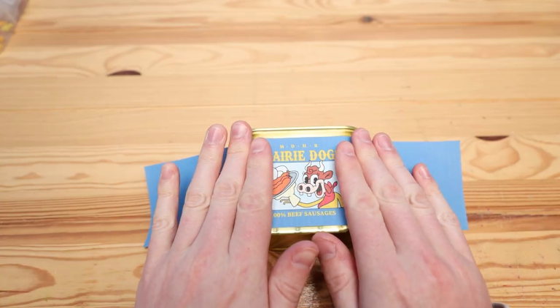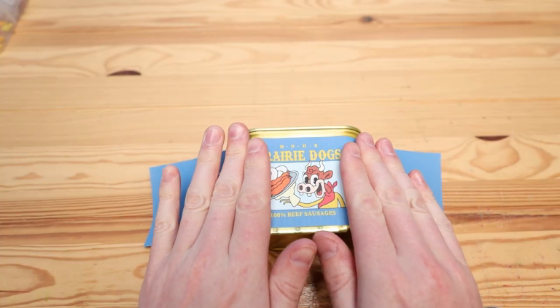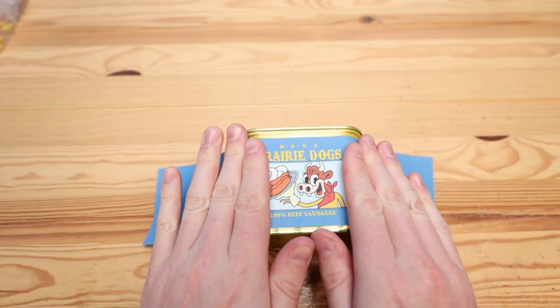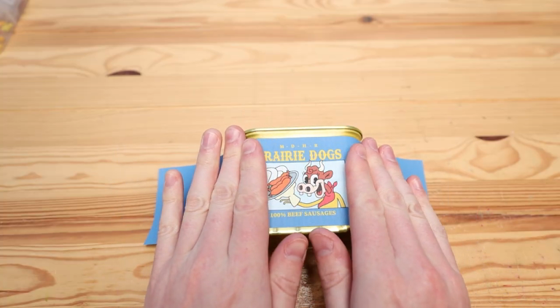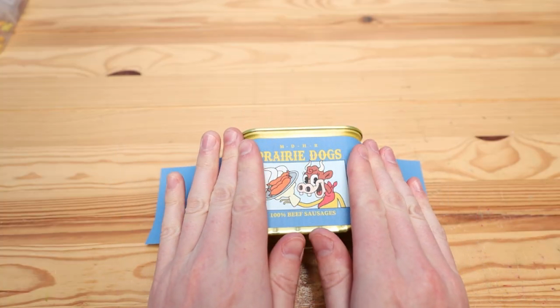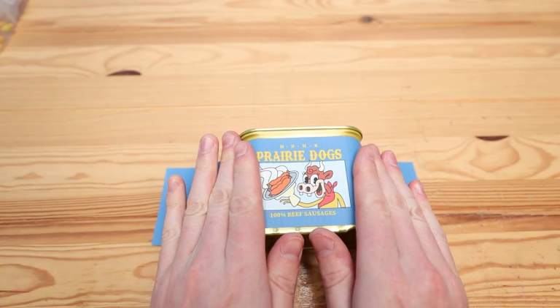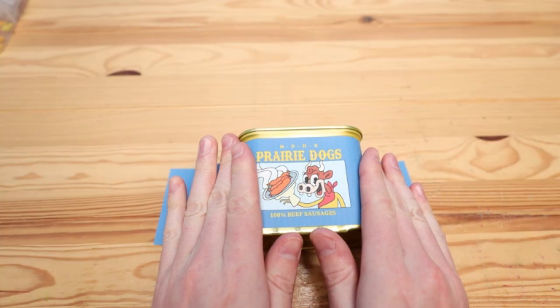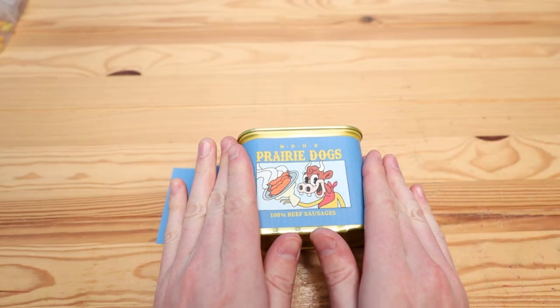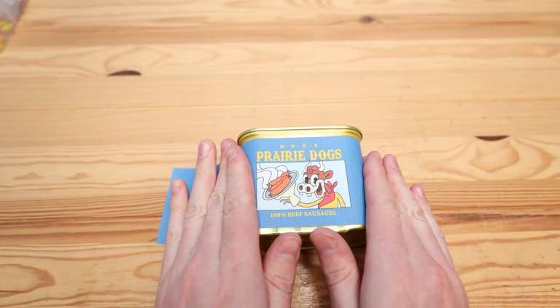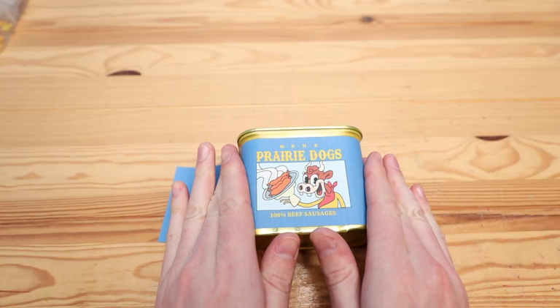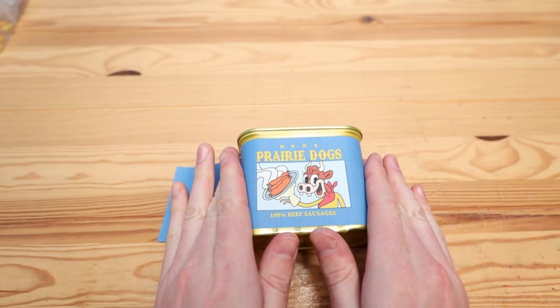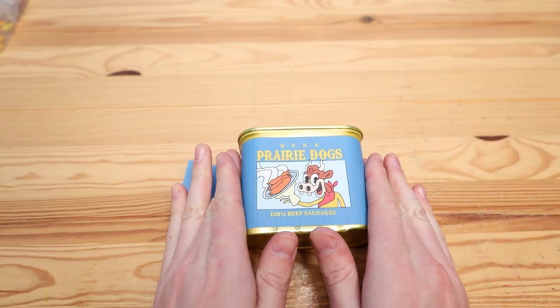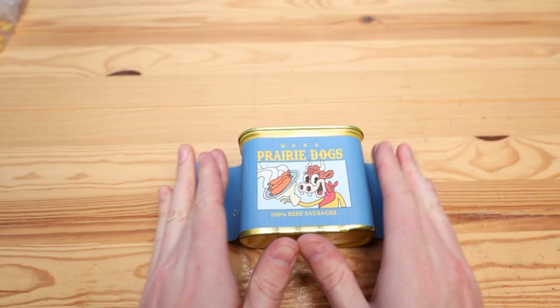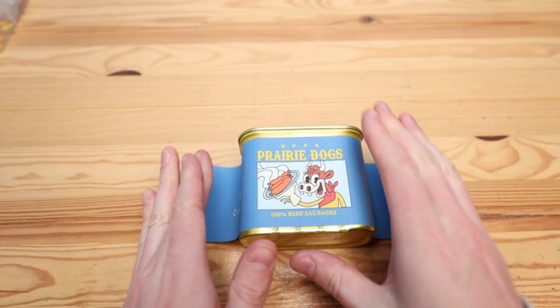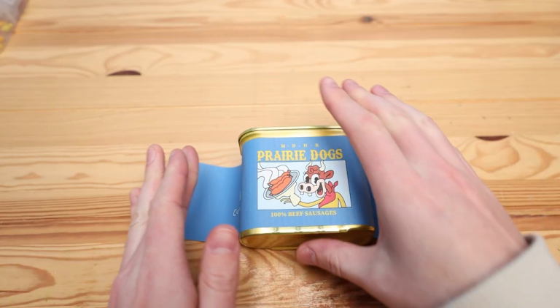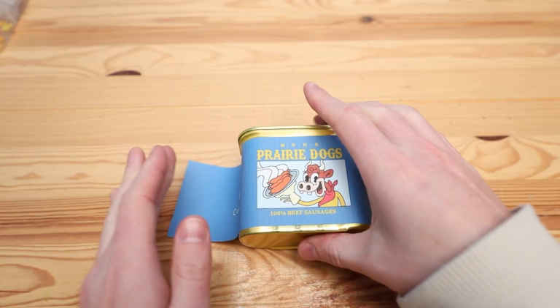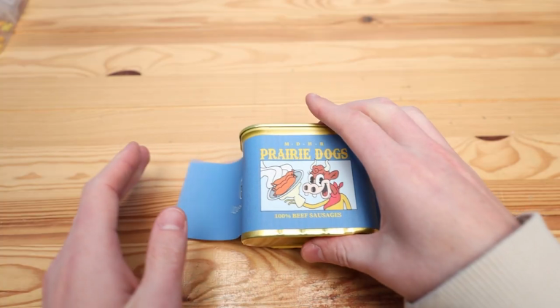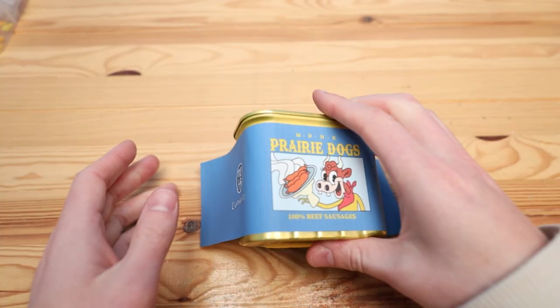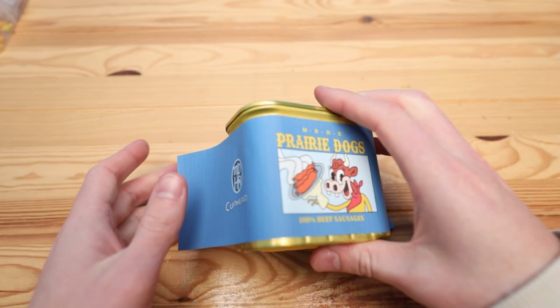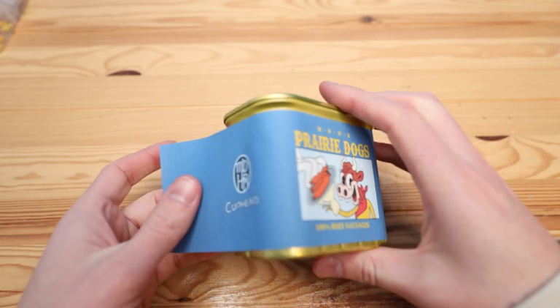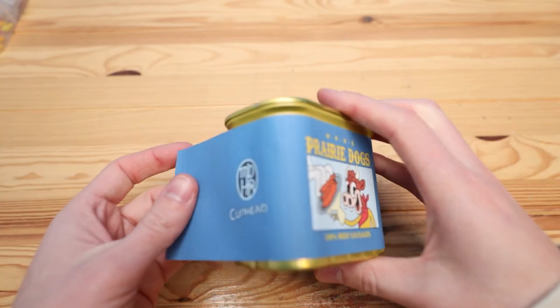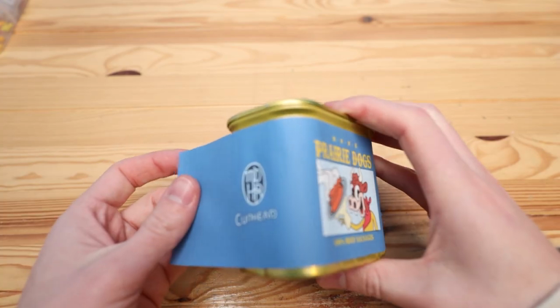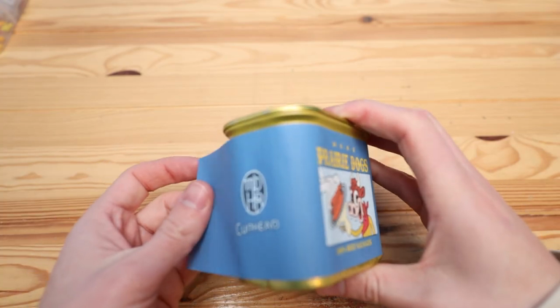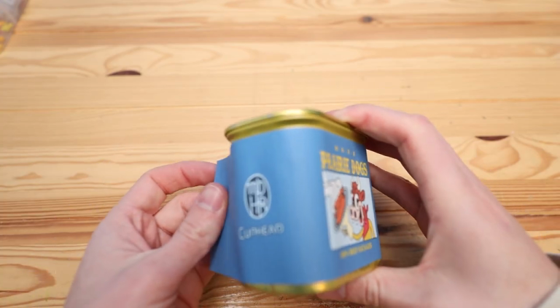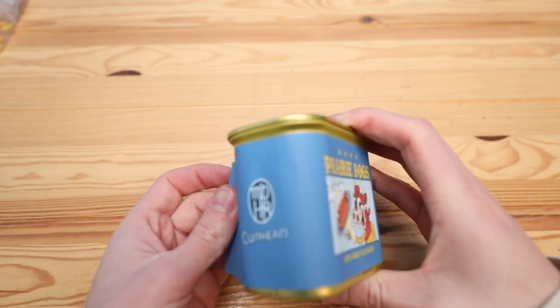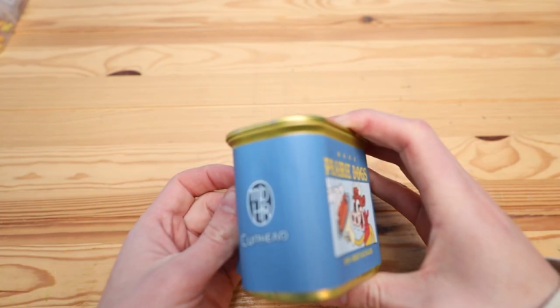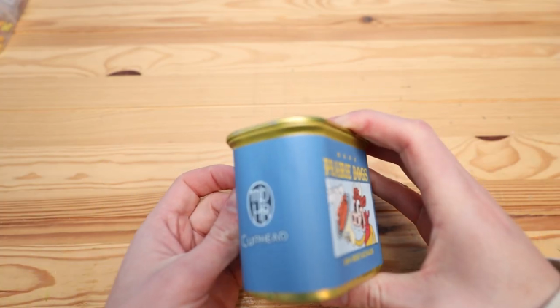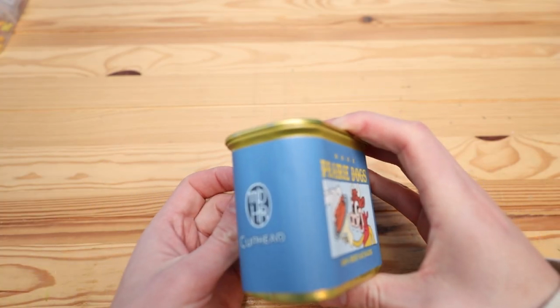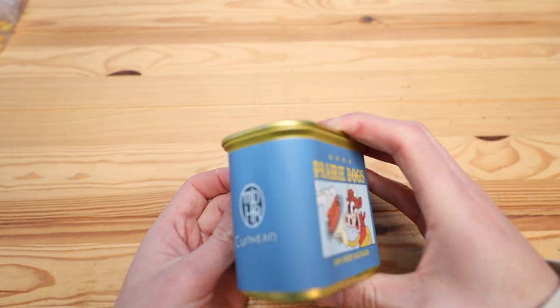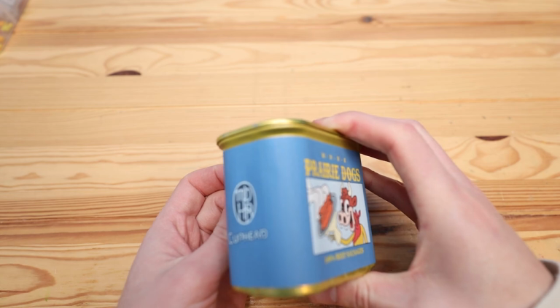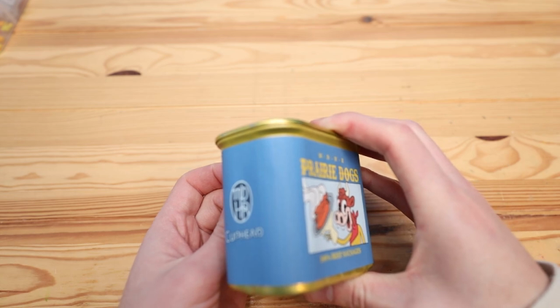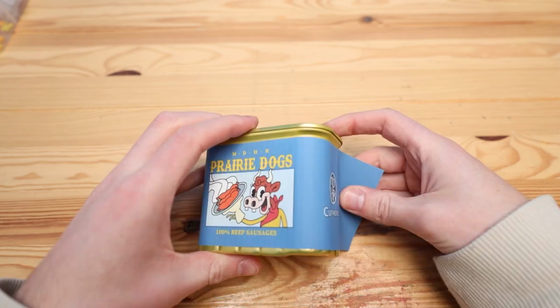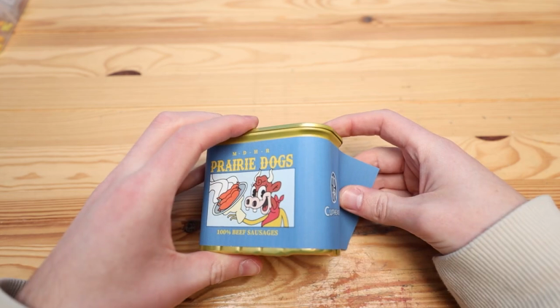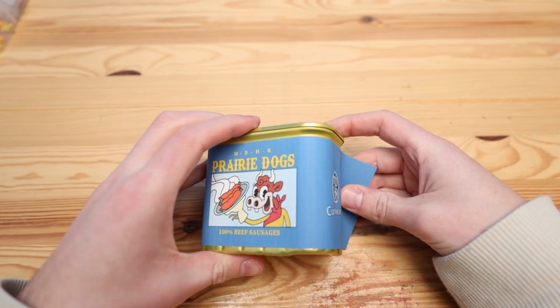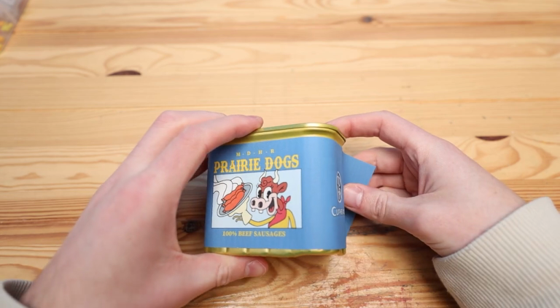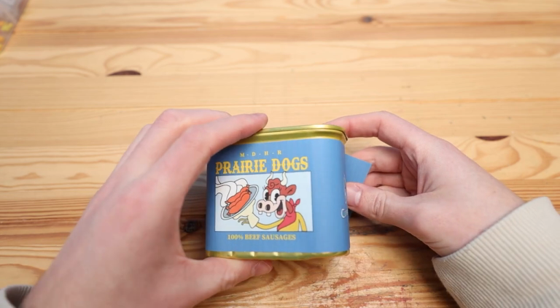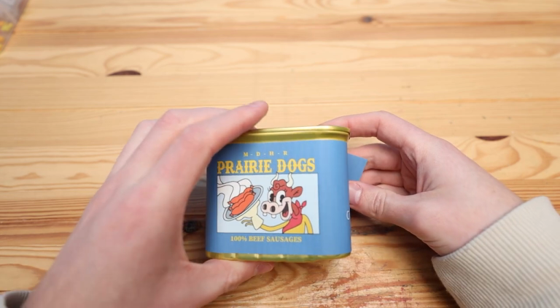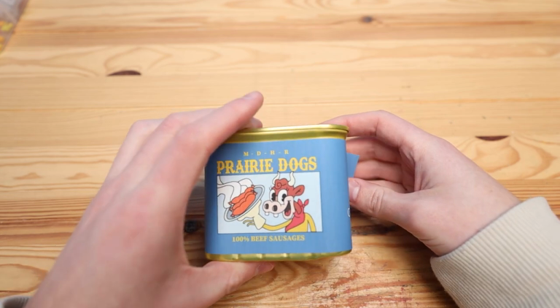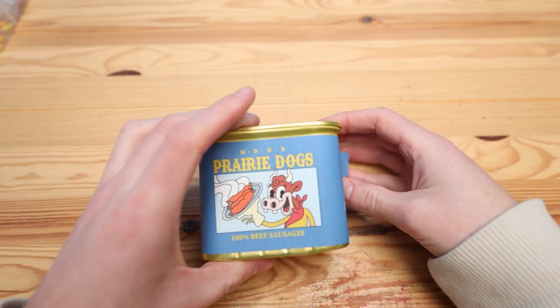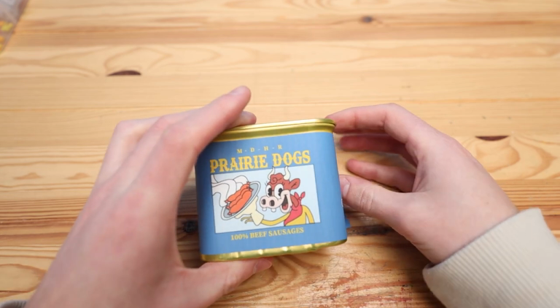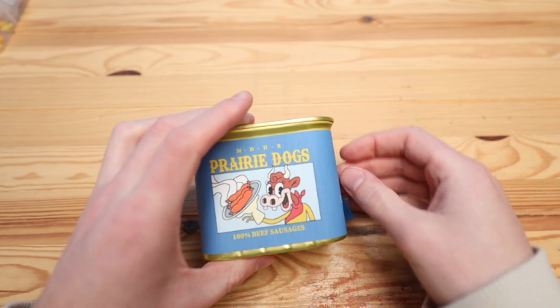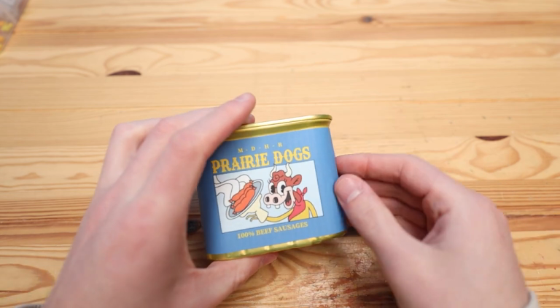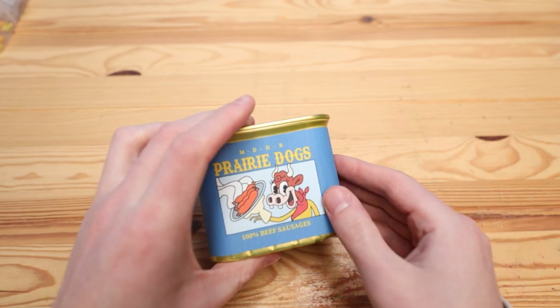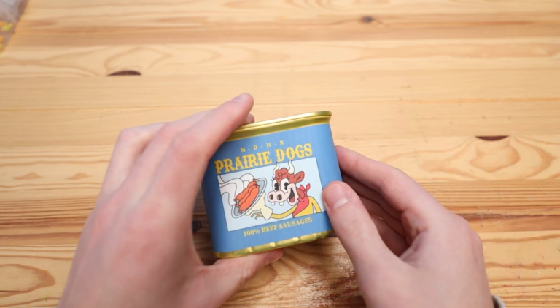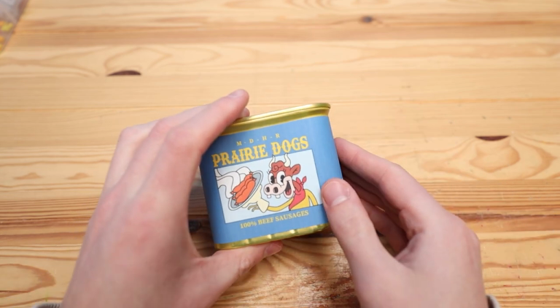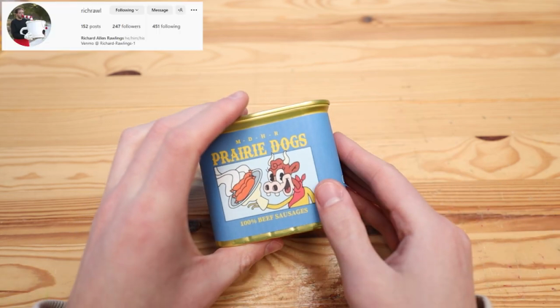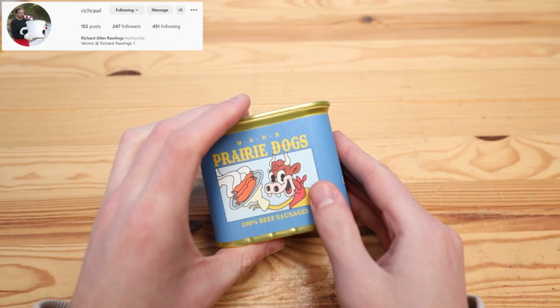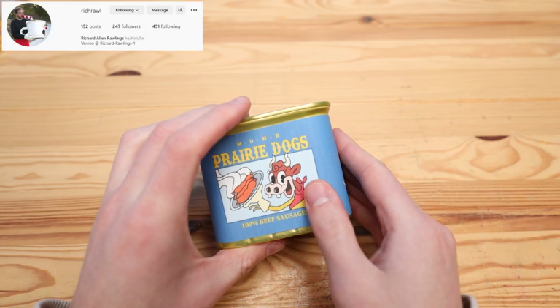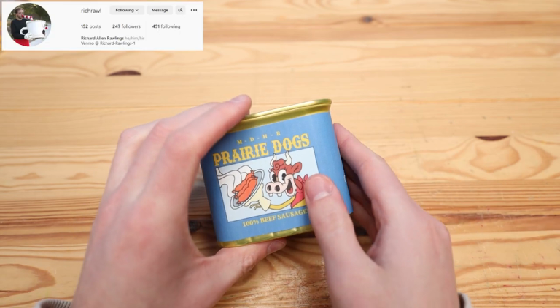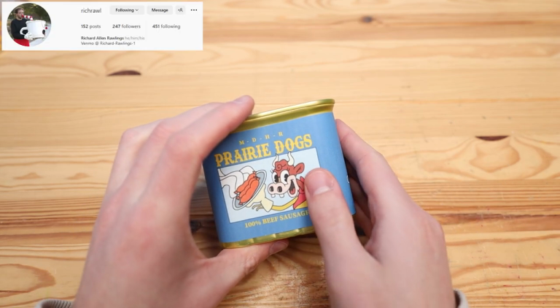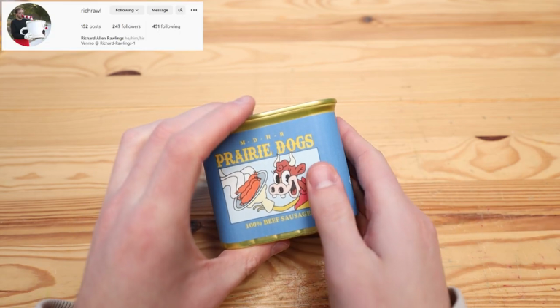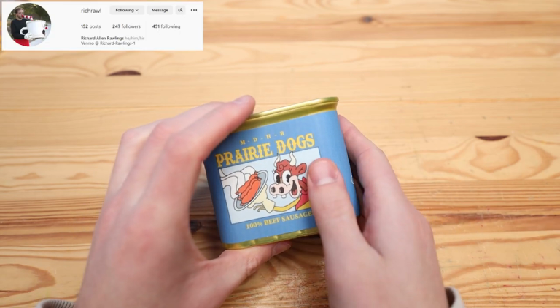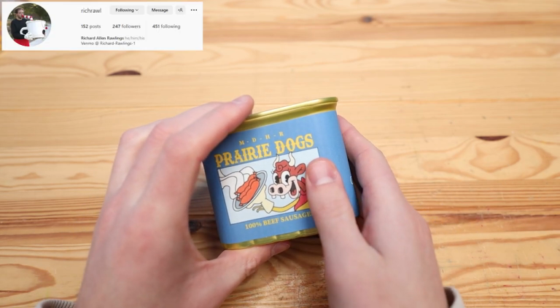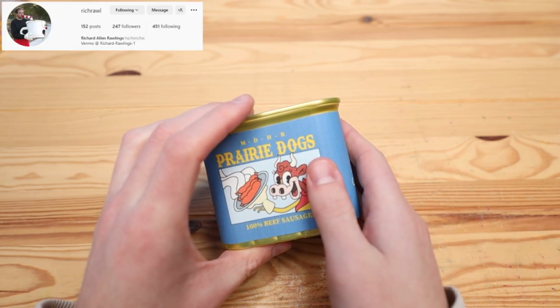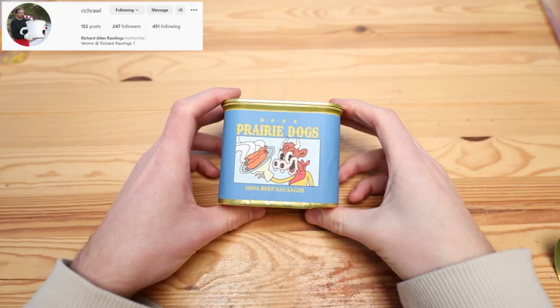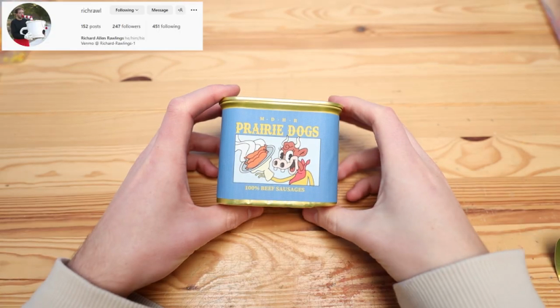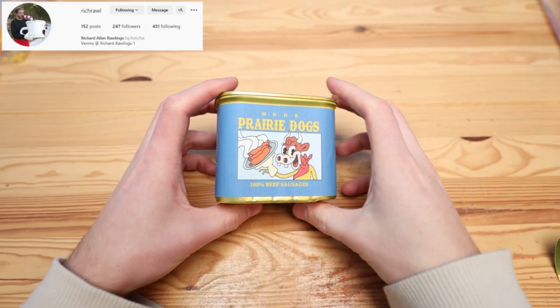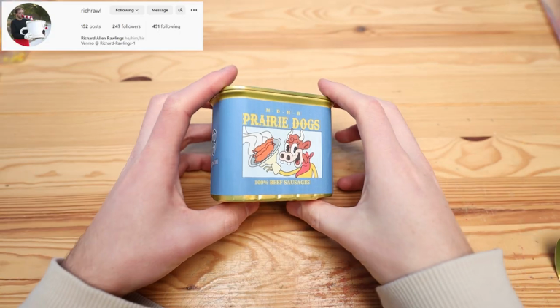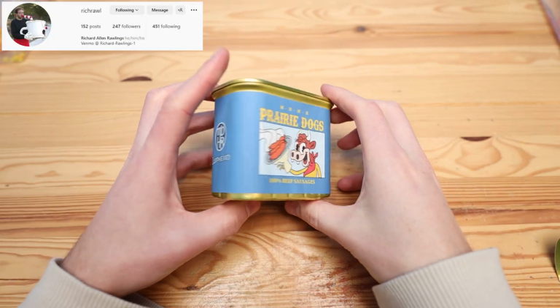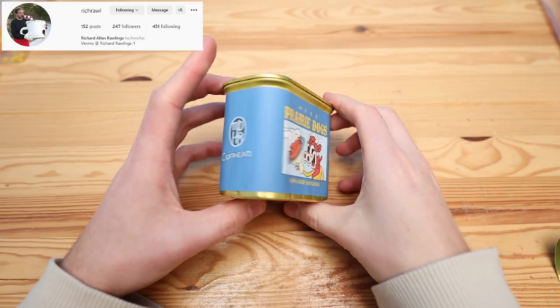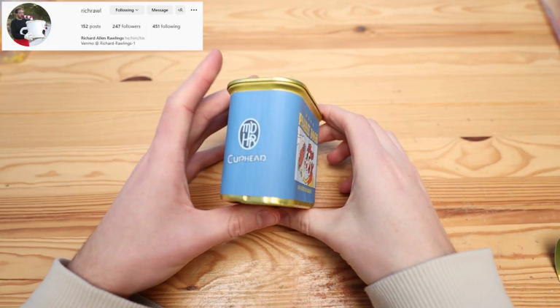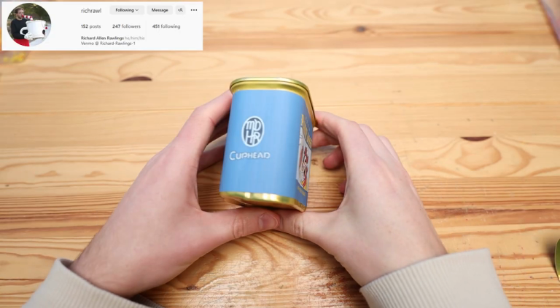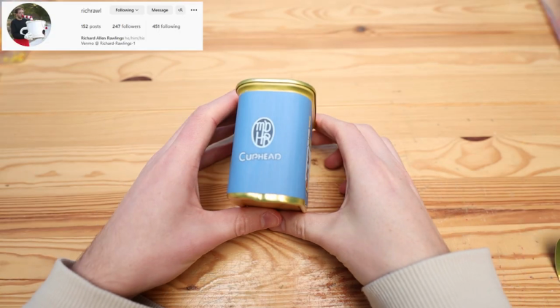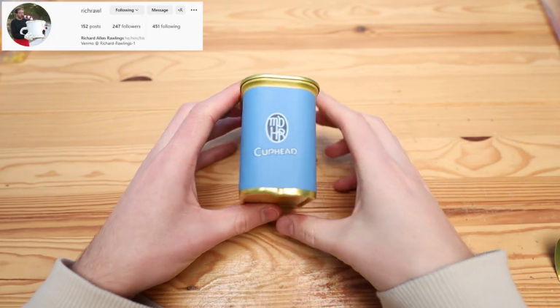This label was created and given to me by one of my subscribers. So thank you for that, and here's a shout out to their Instagram page.